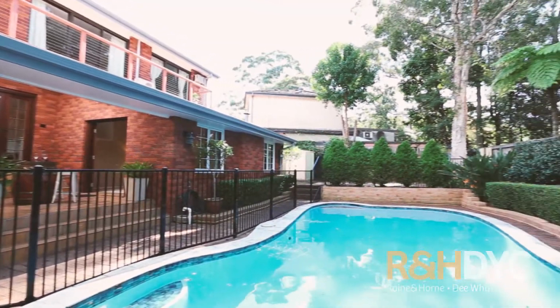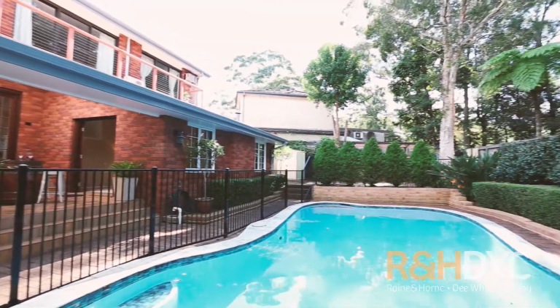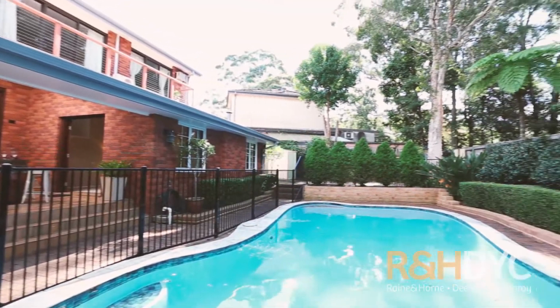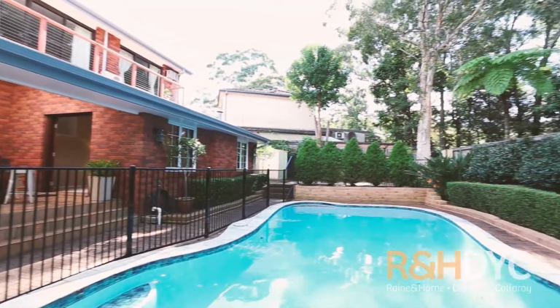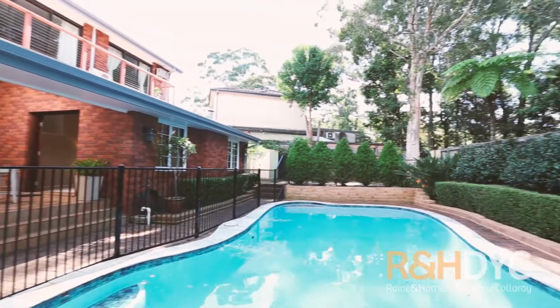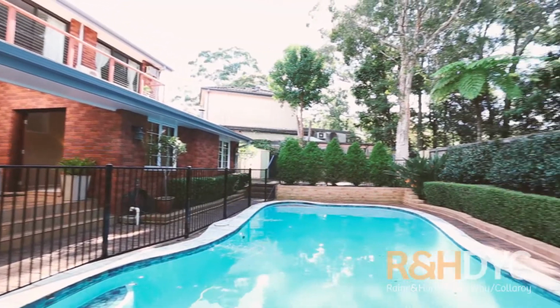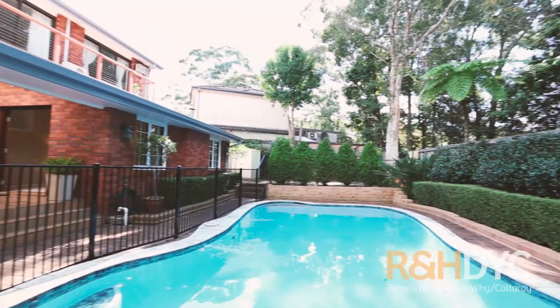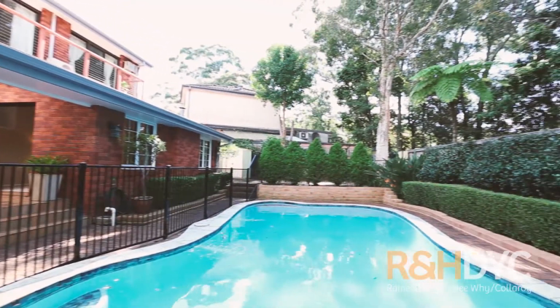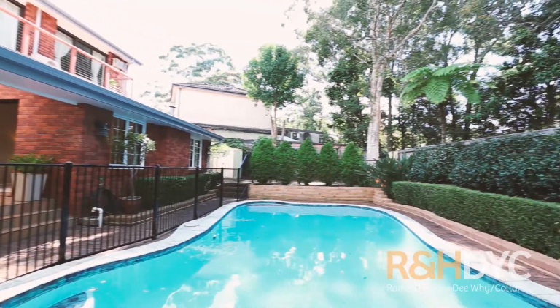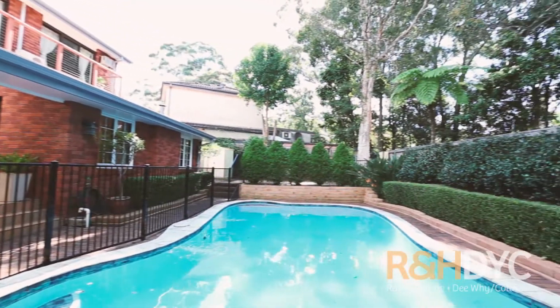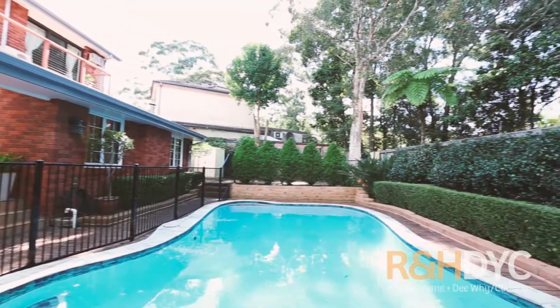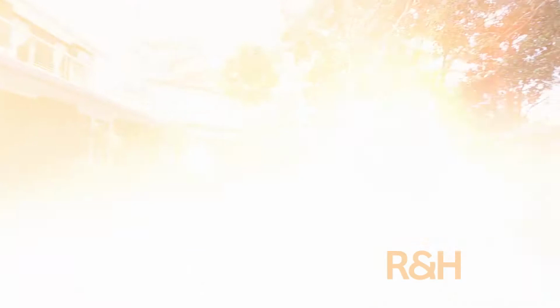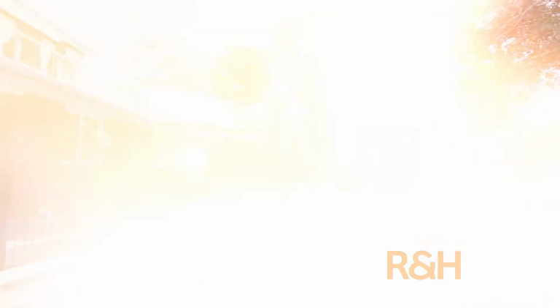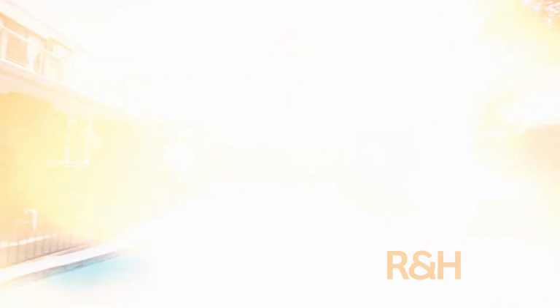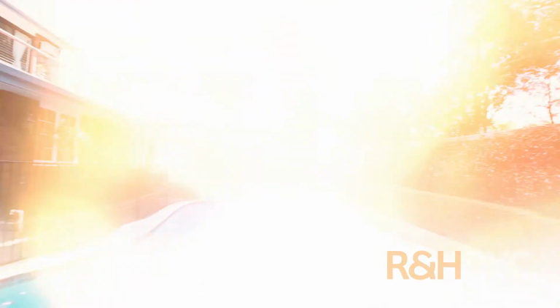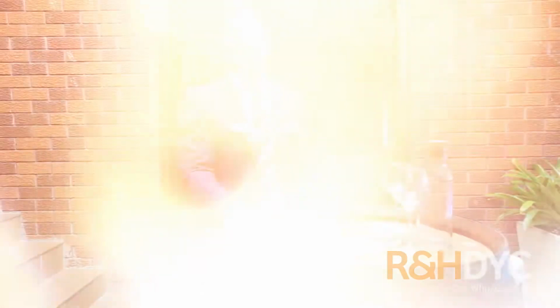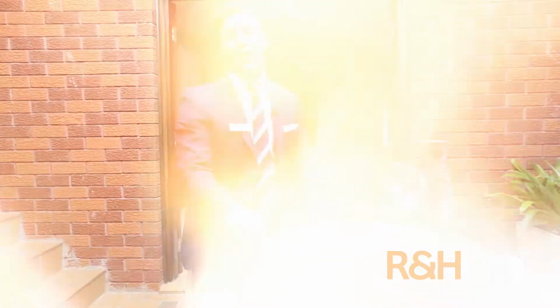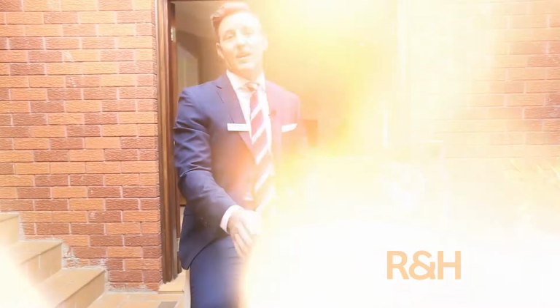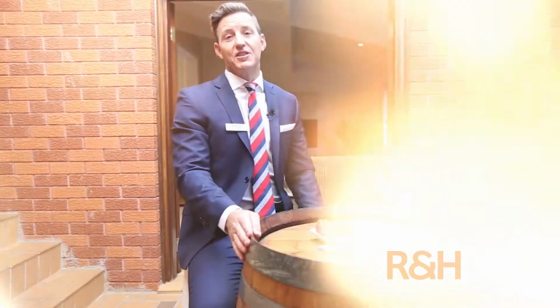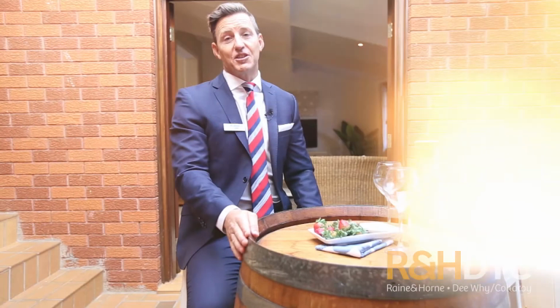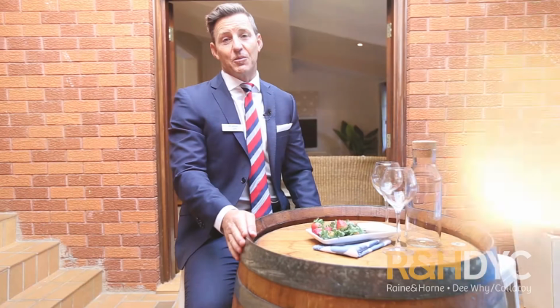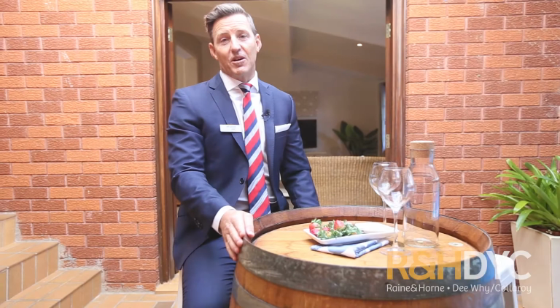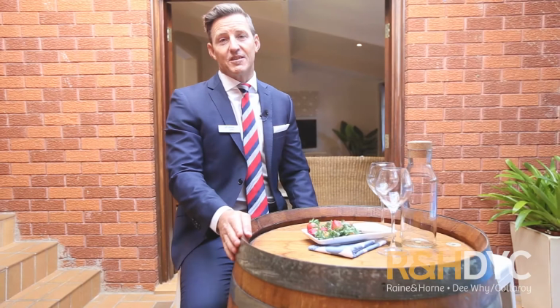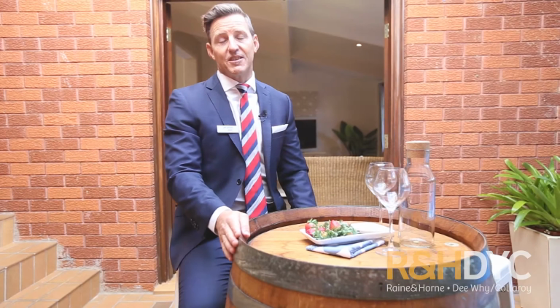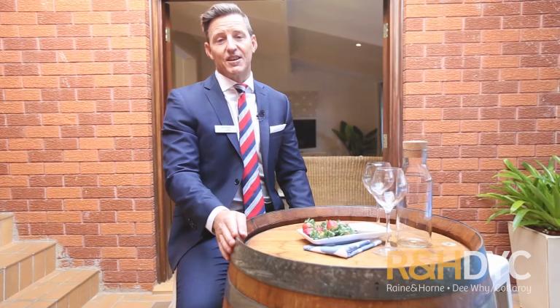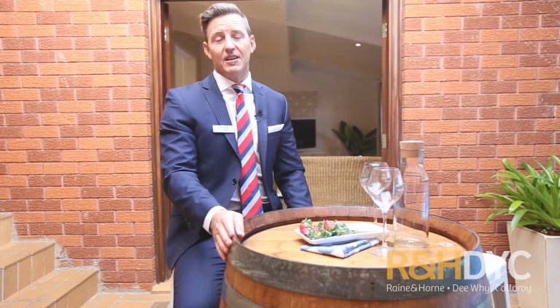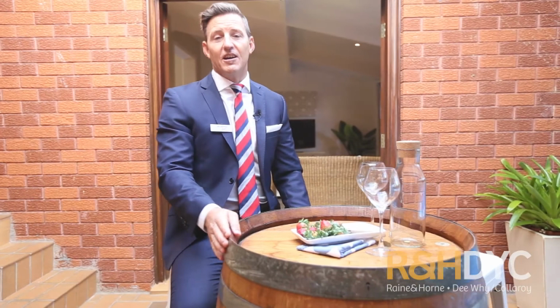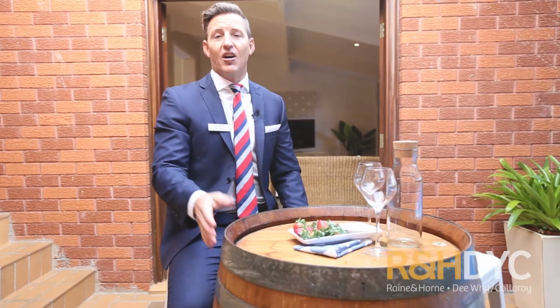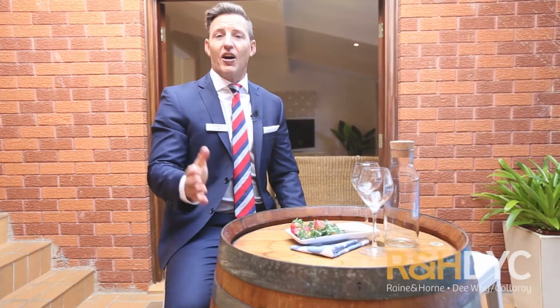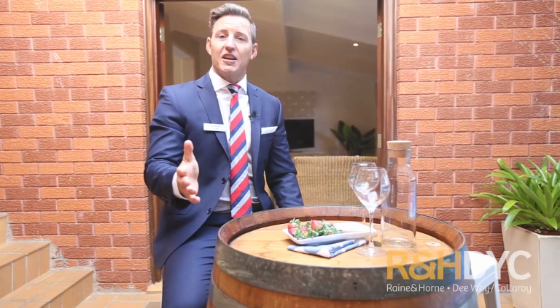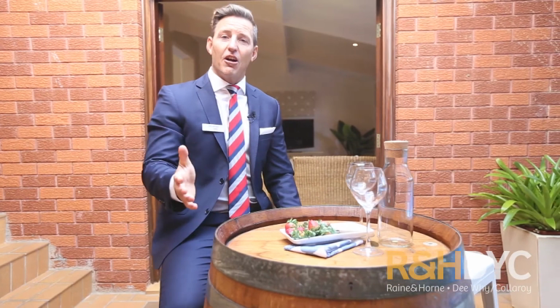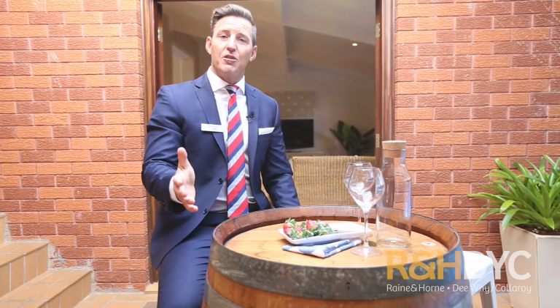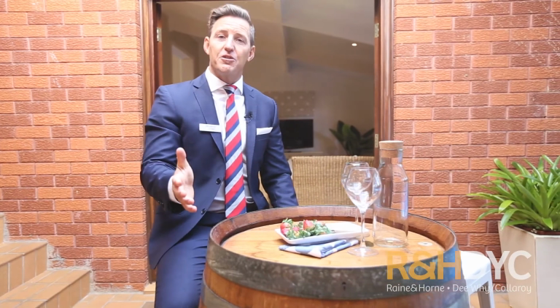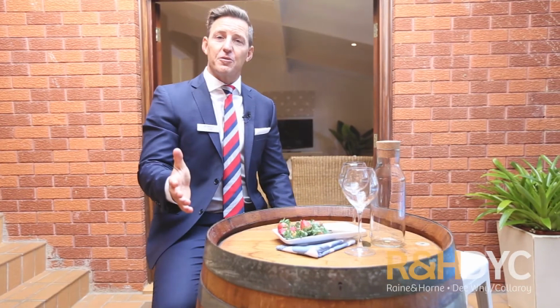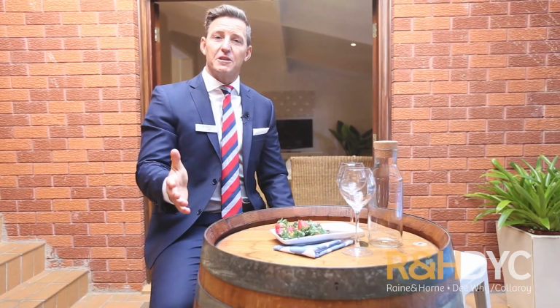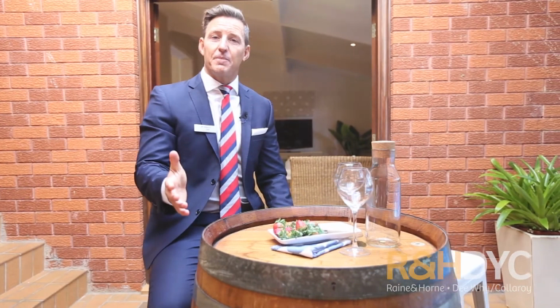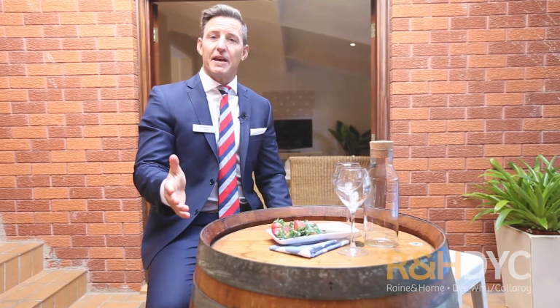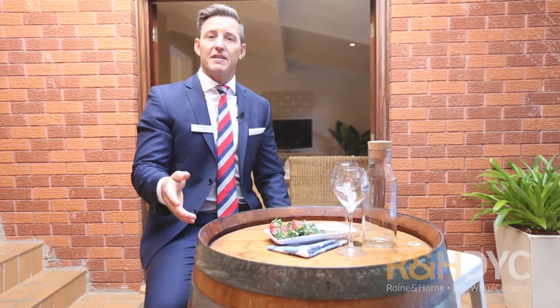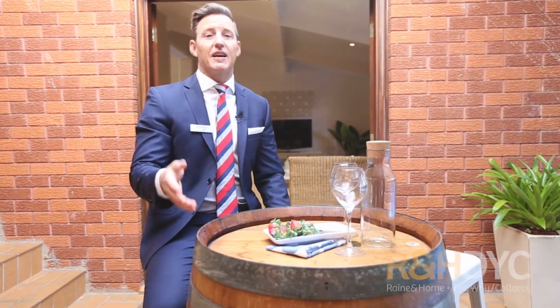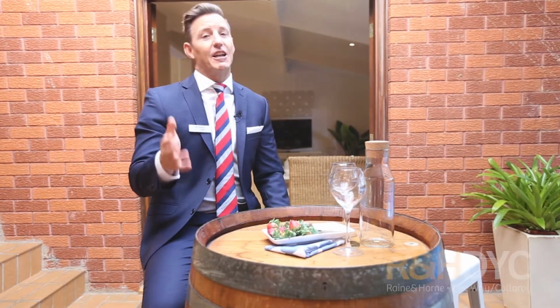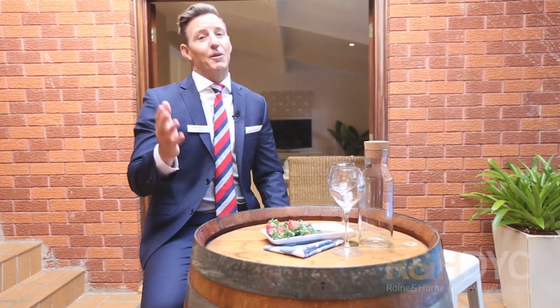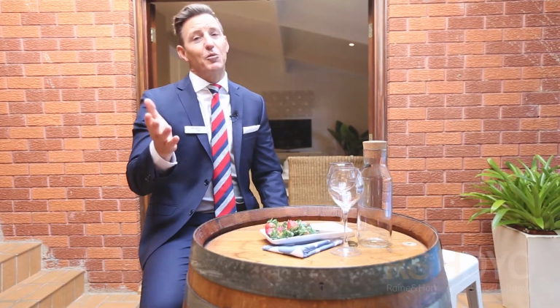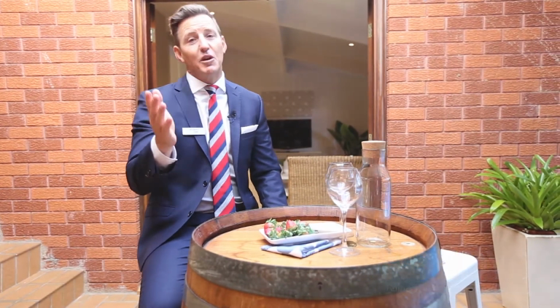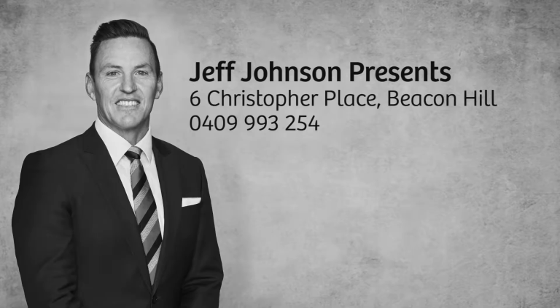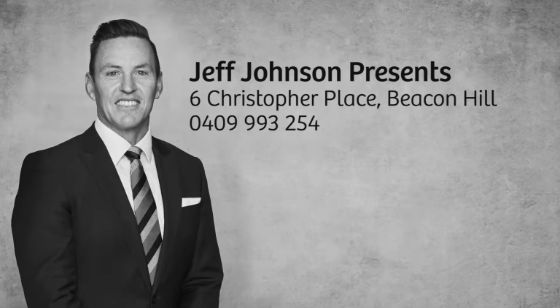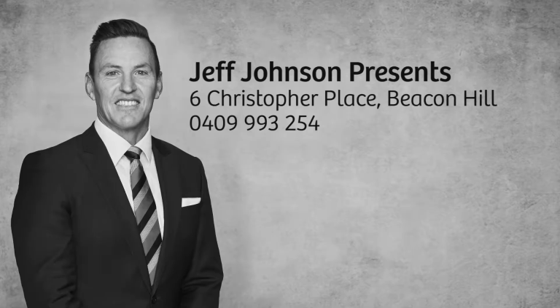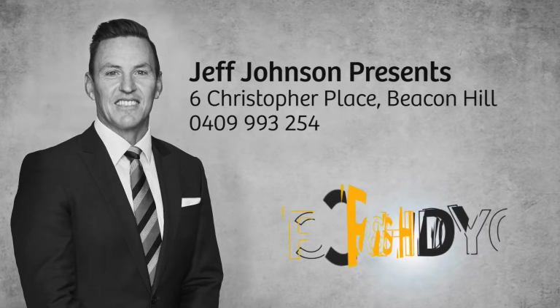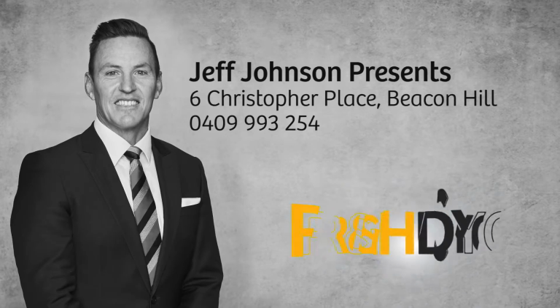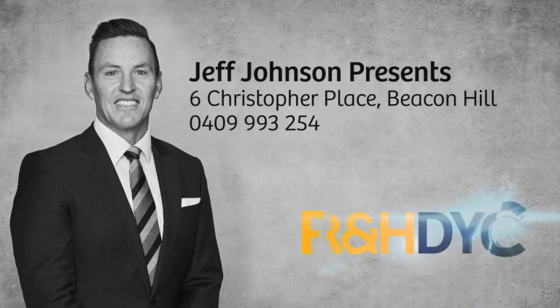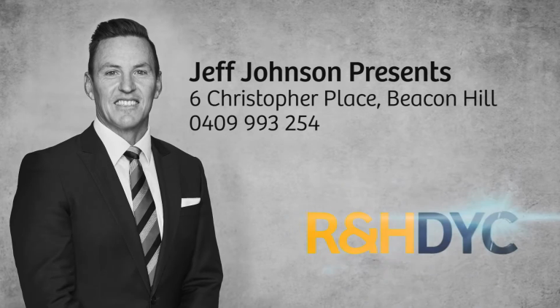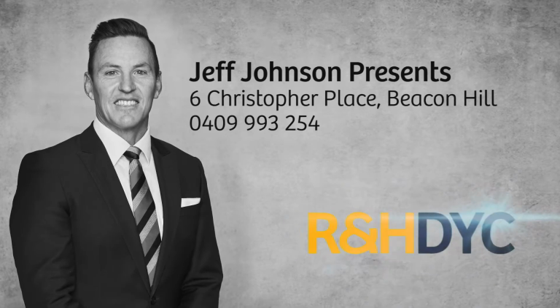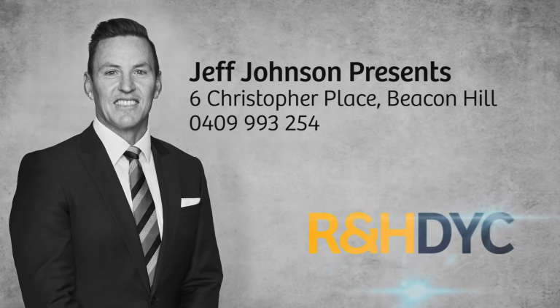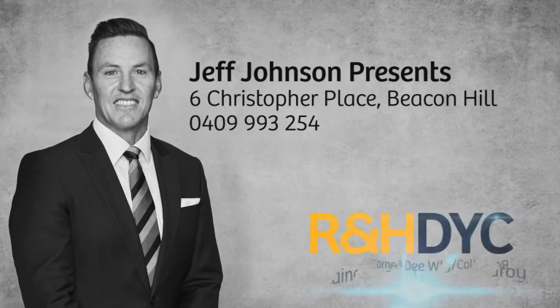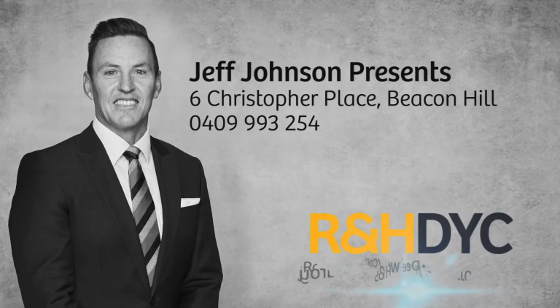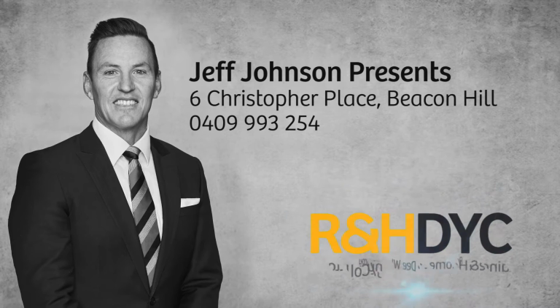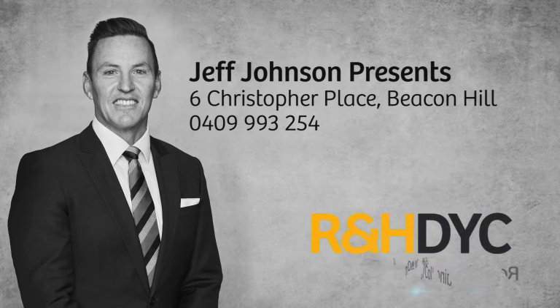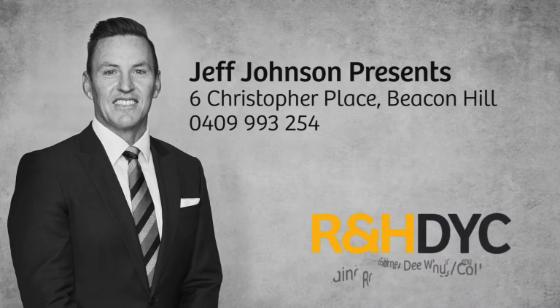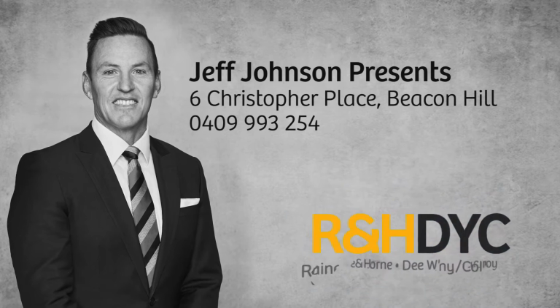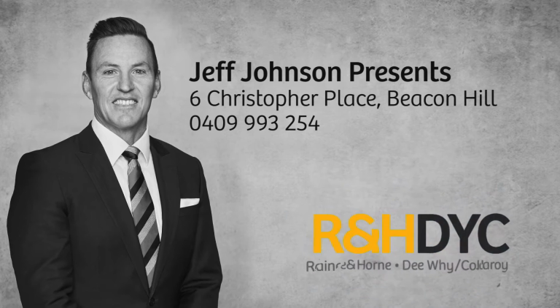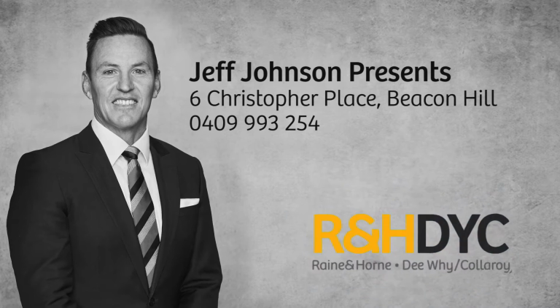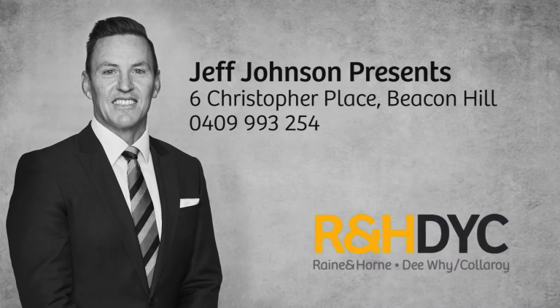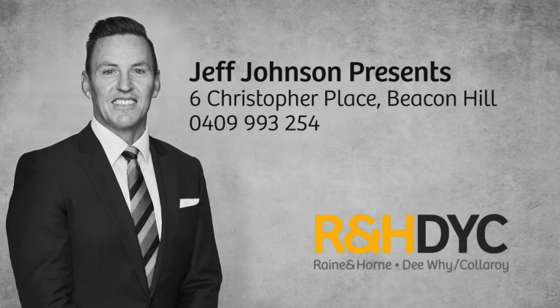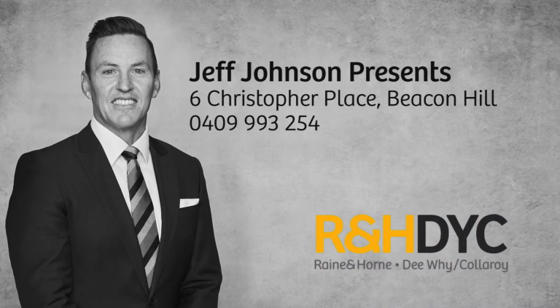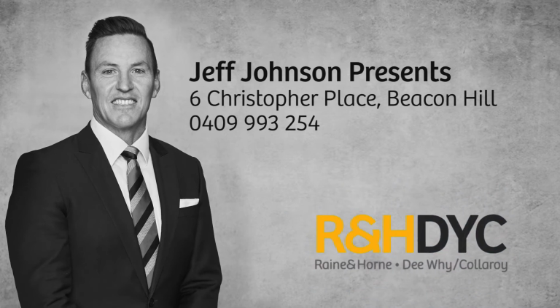Again, I'm Geoff Johnson from R&H DYC. I encourage you to inspect, and I'm looking forward to meeting you at our next open home.